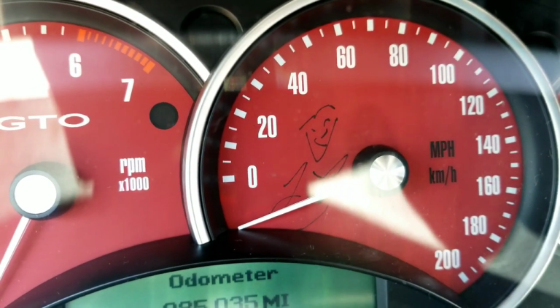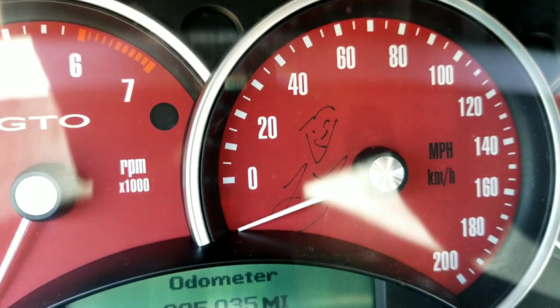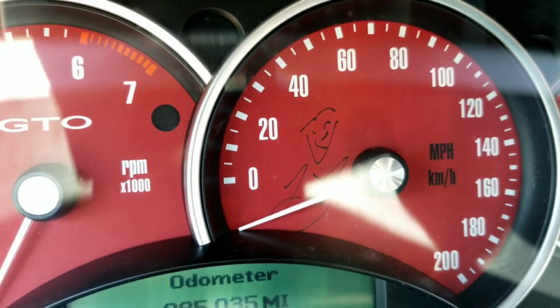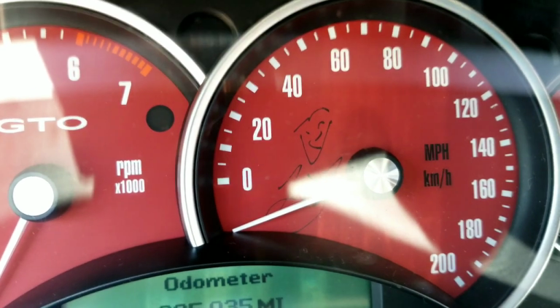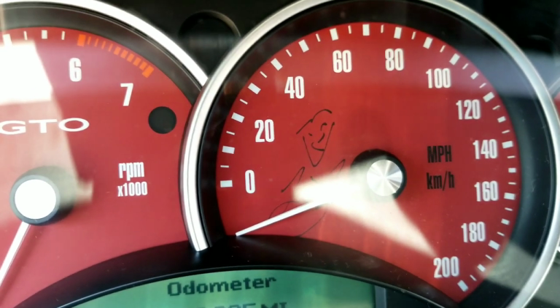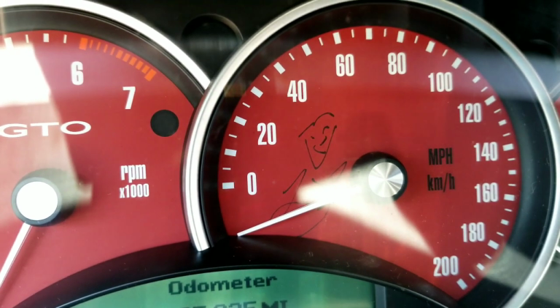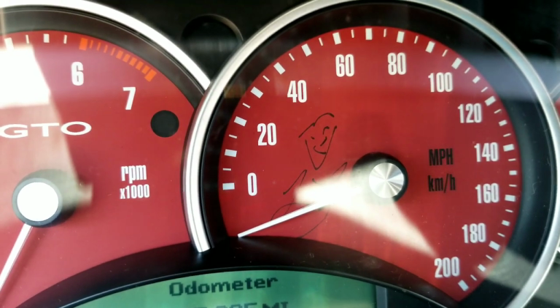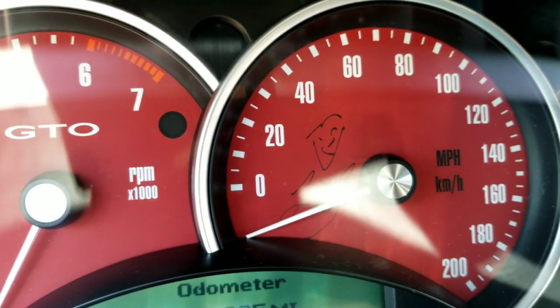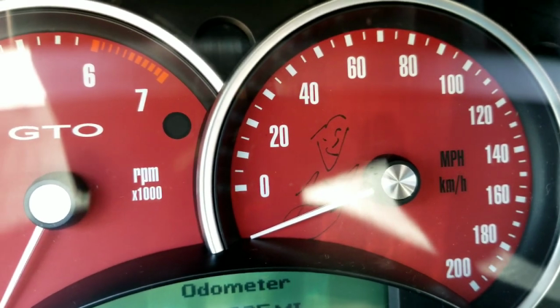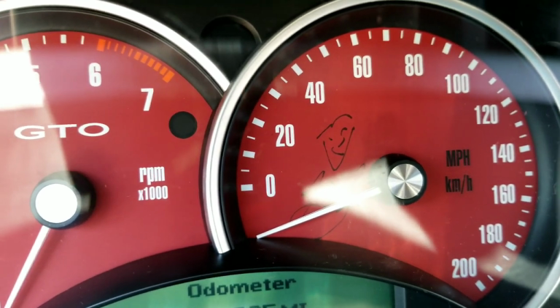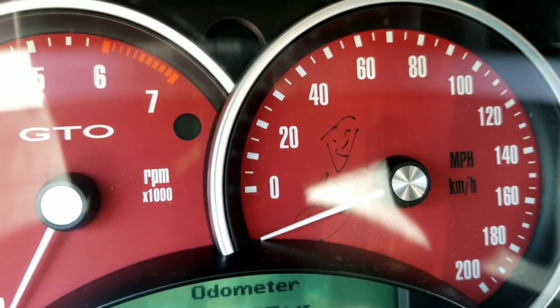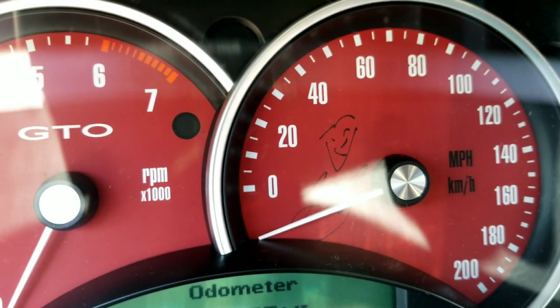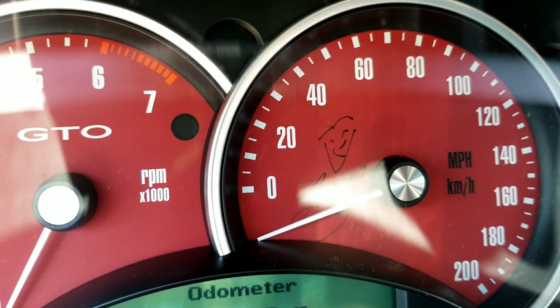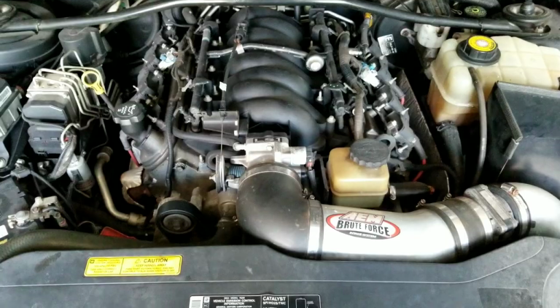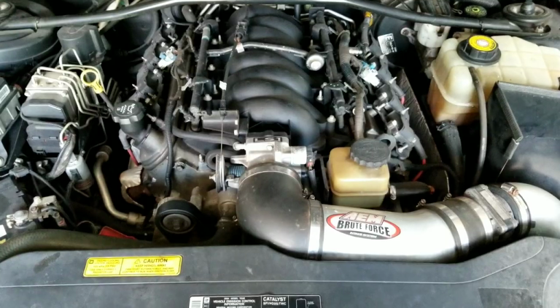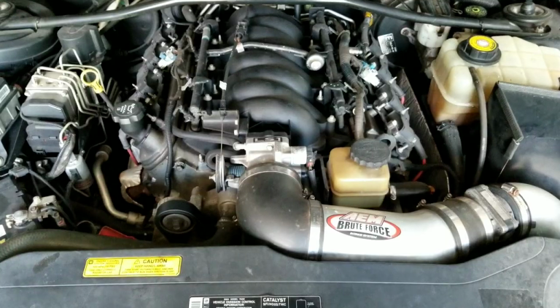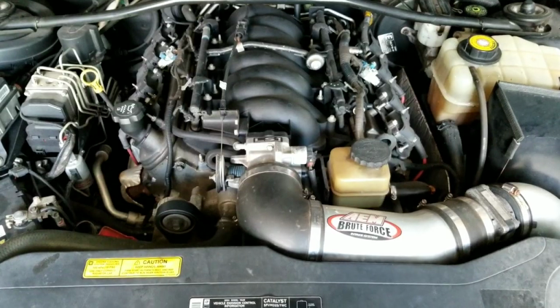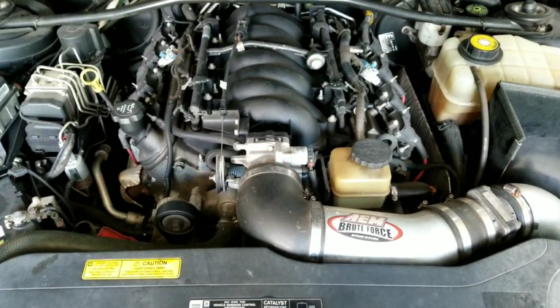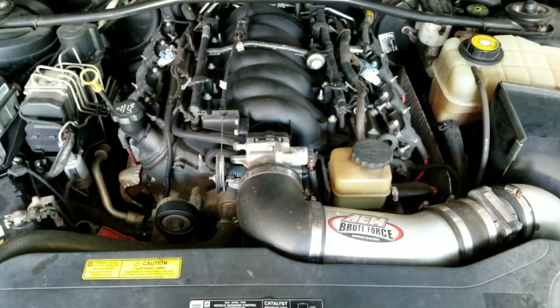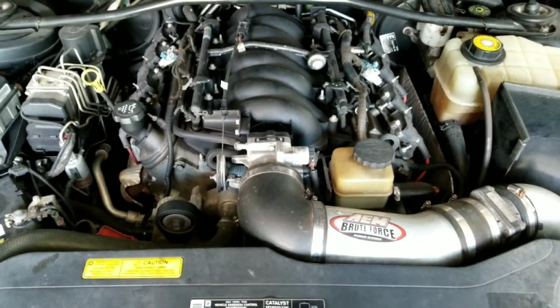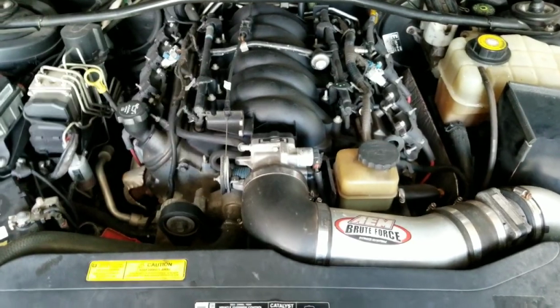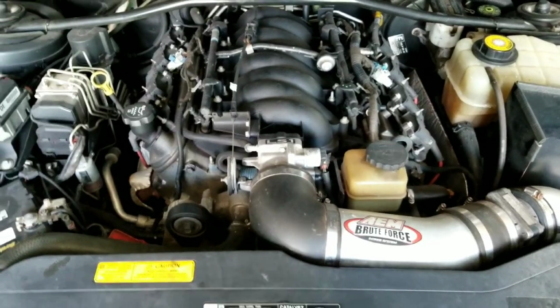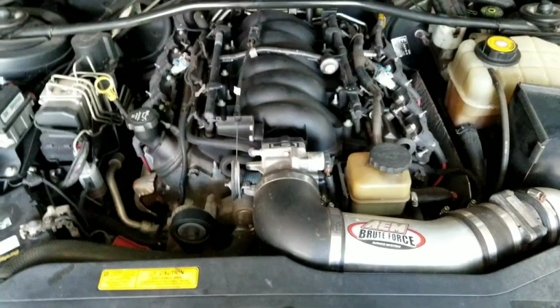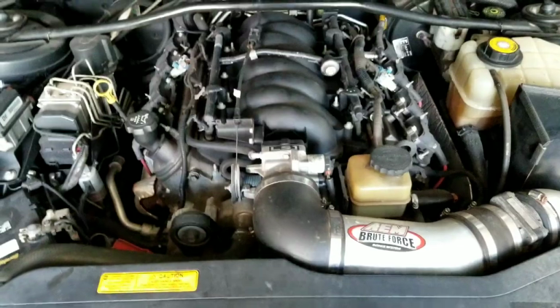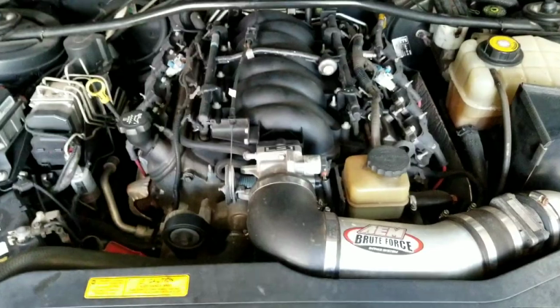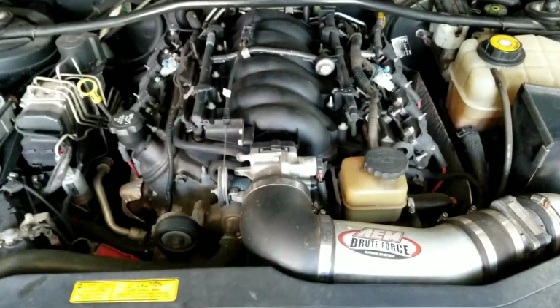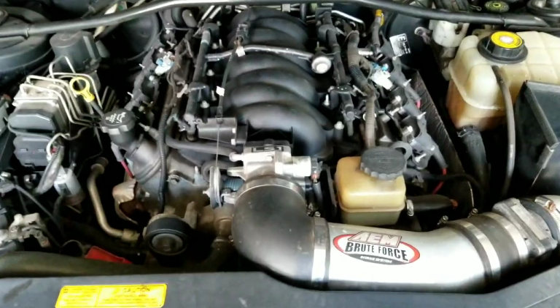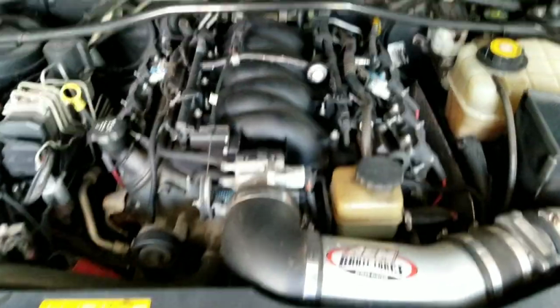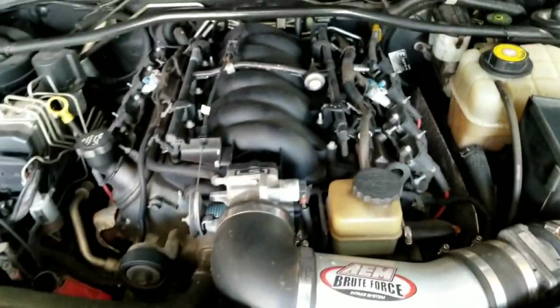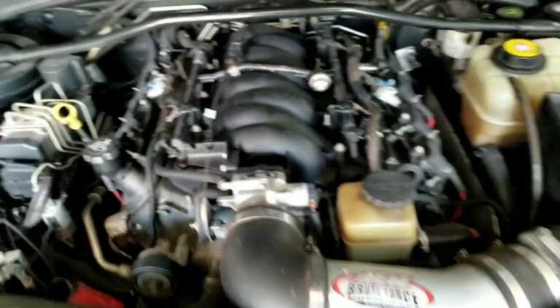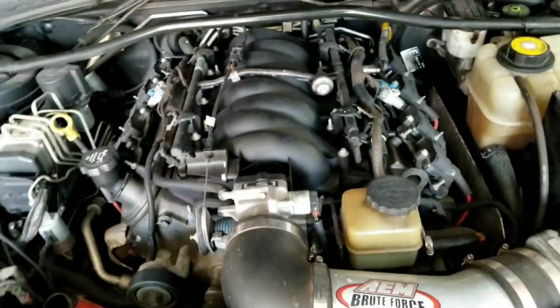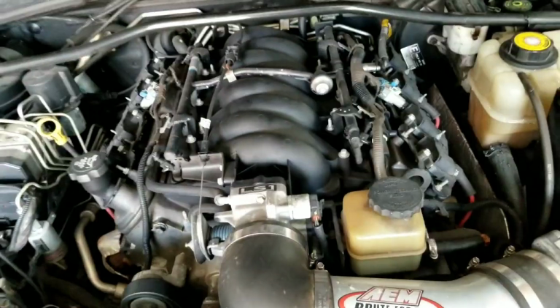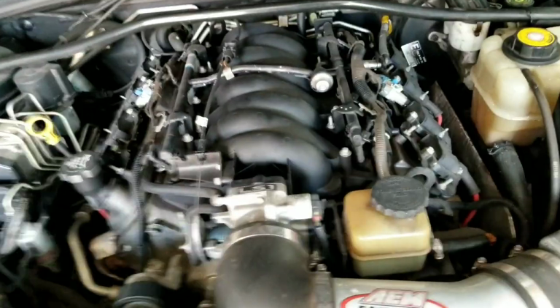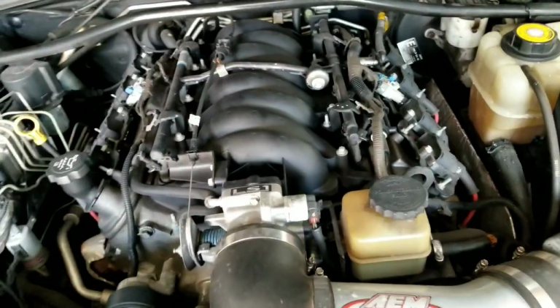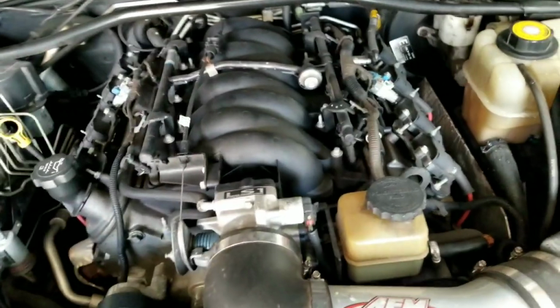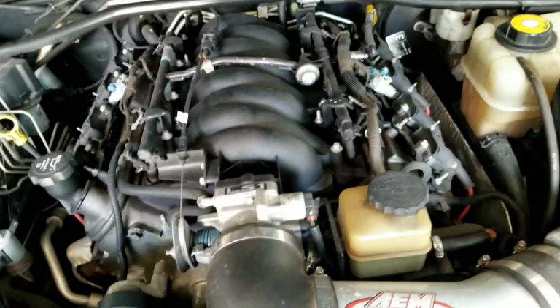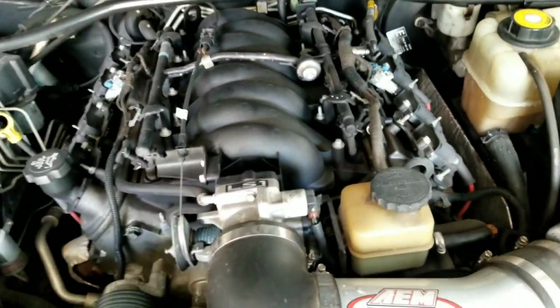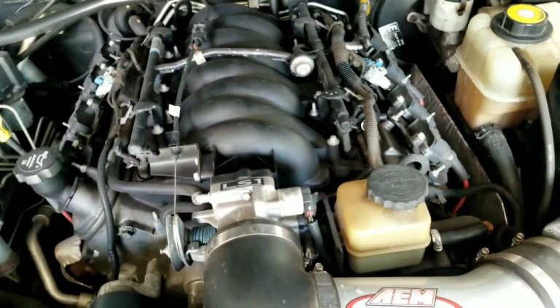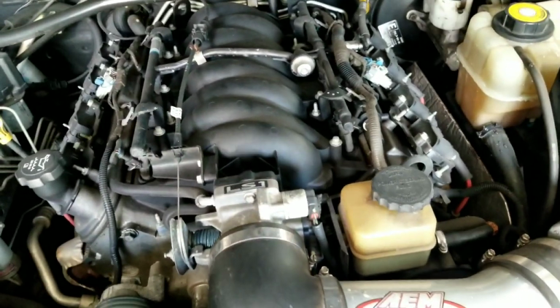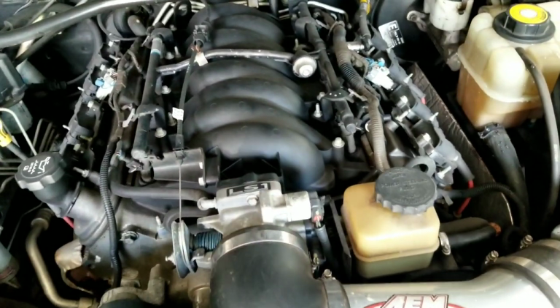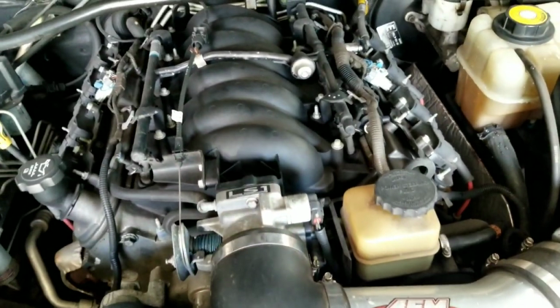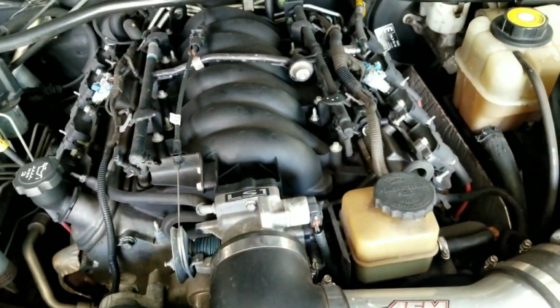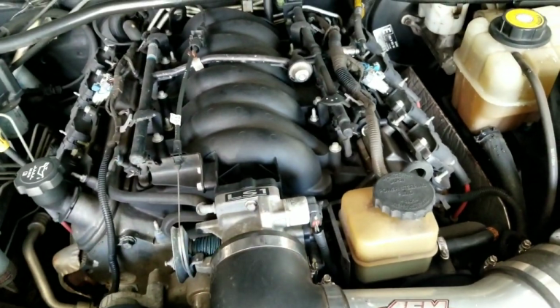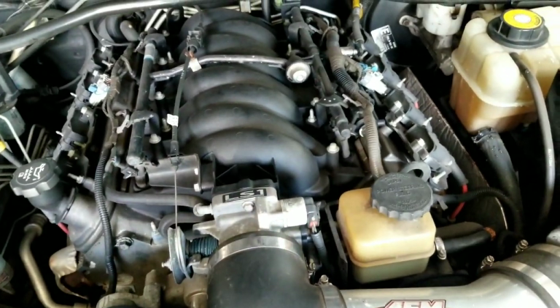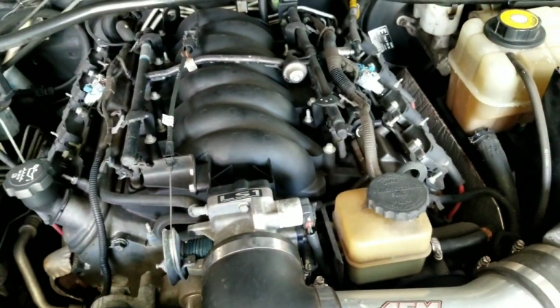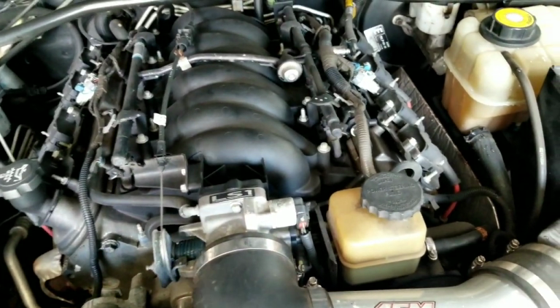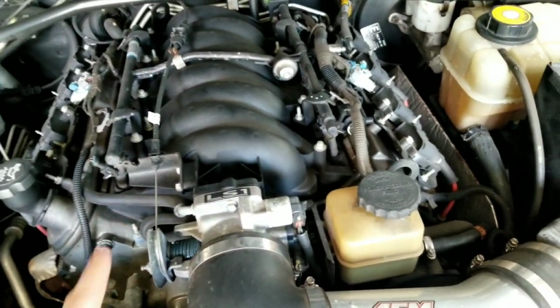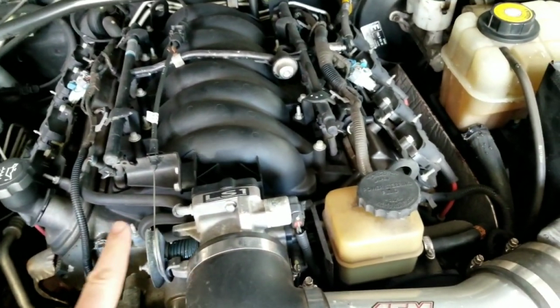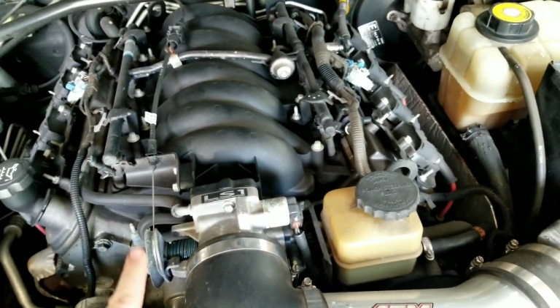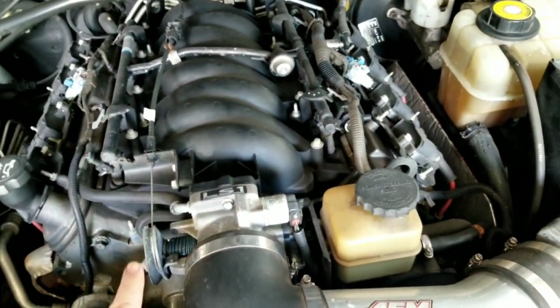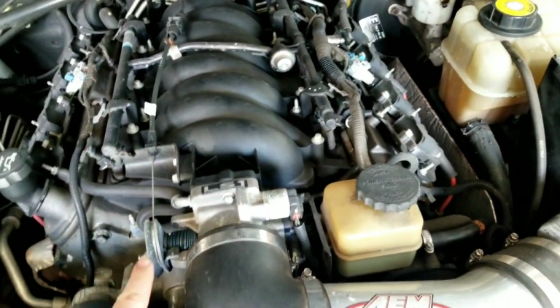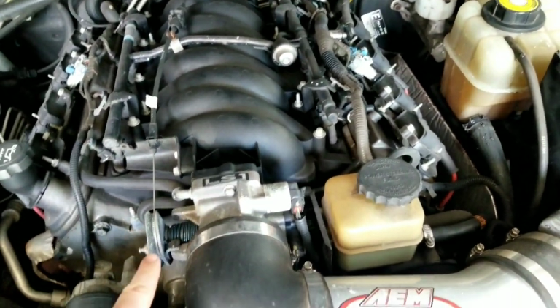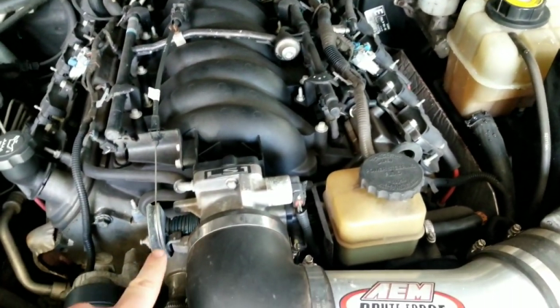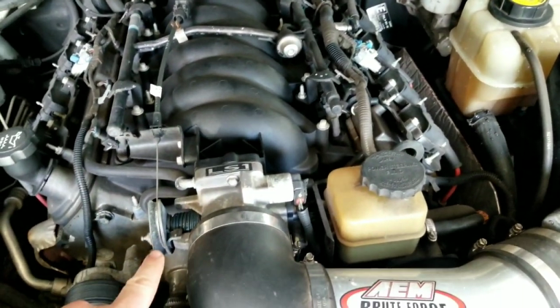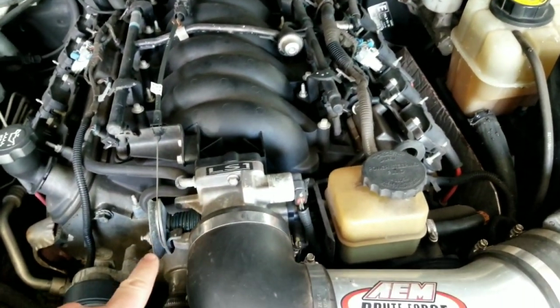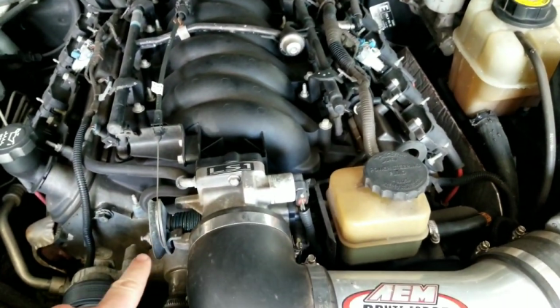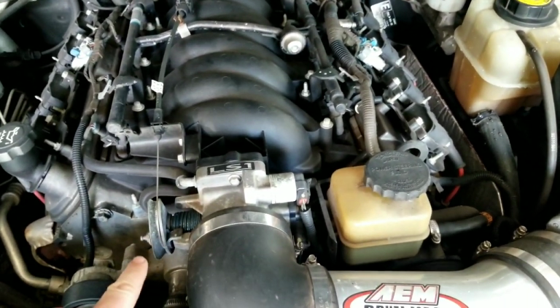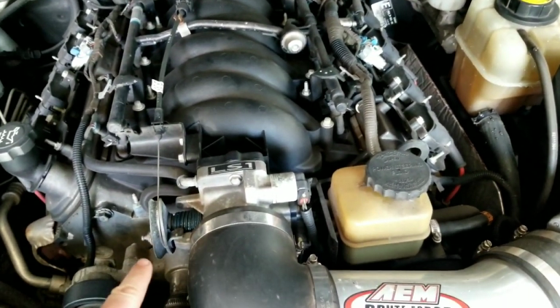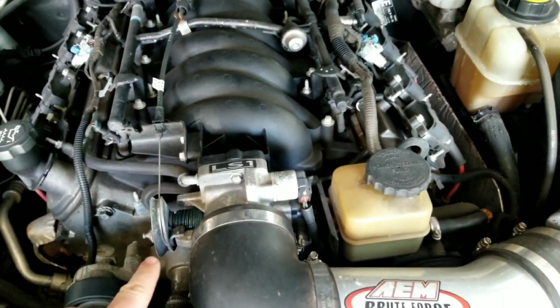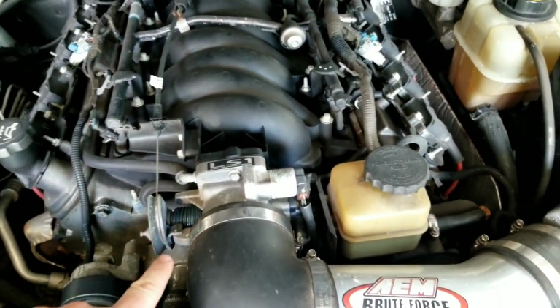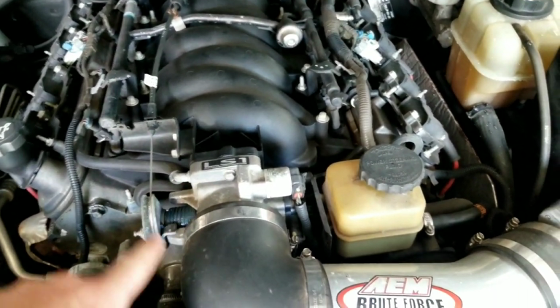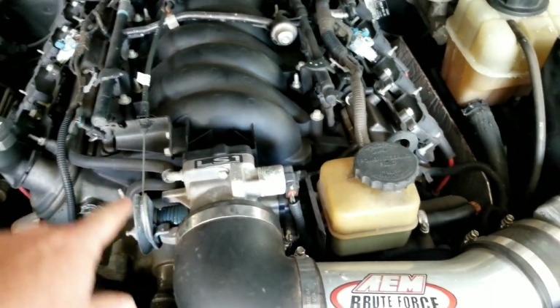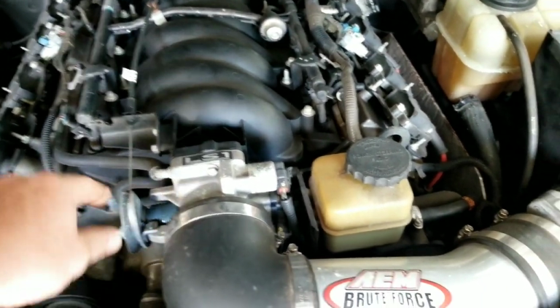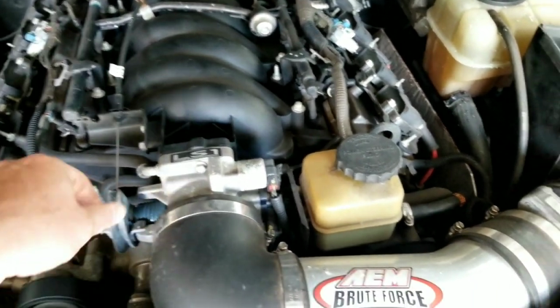Nobody stole it. Definitely need to do some cleaning under the bay here too. One thing I love about these LS1s — they have a manual cable throttle.